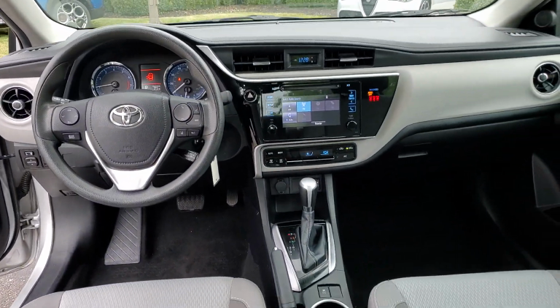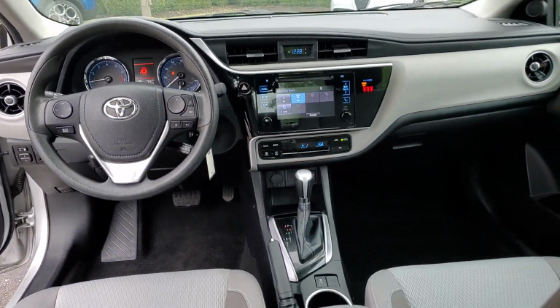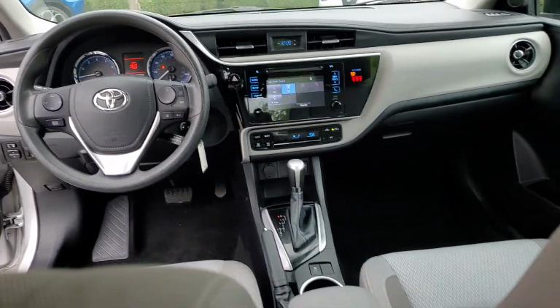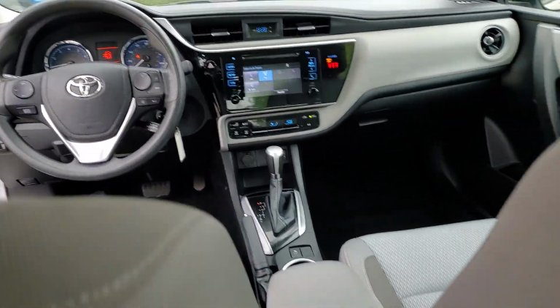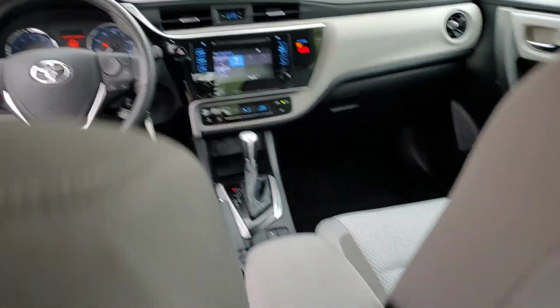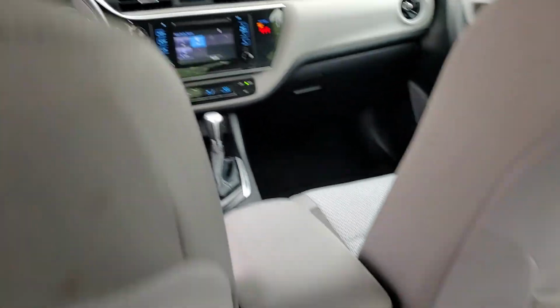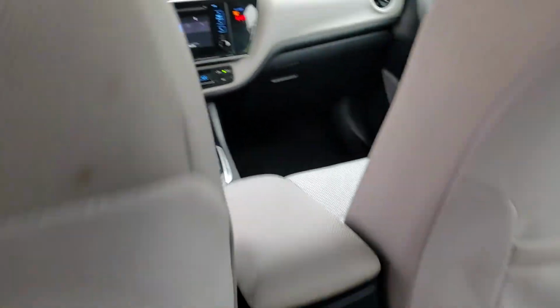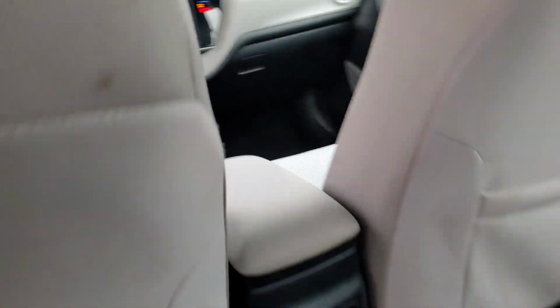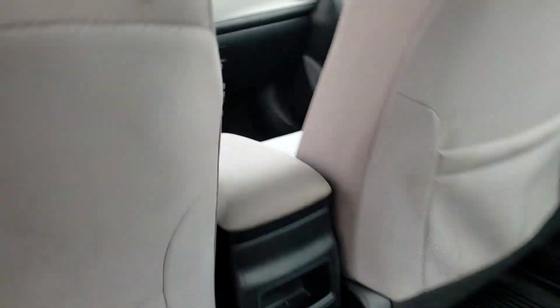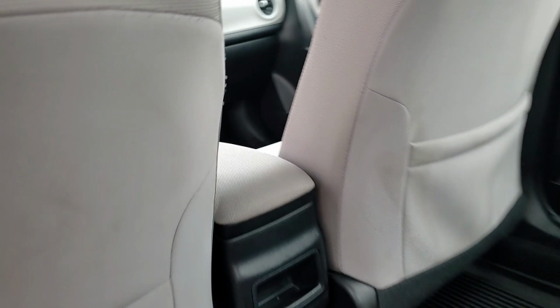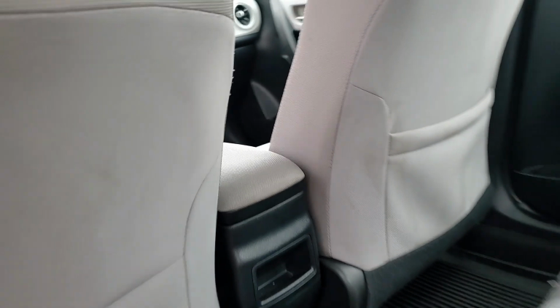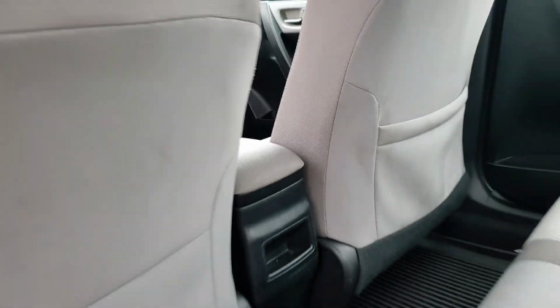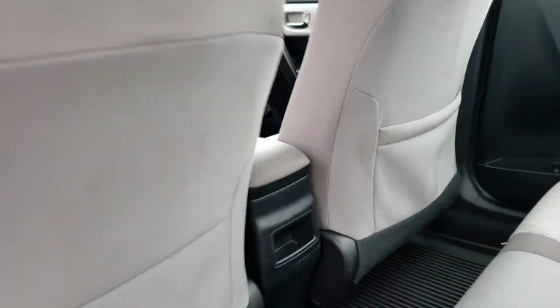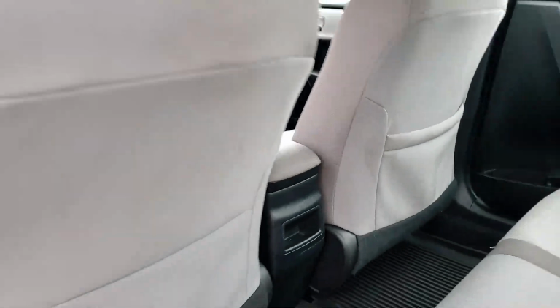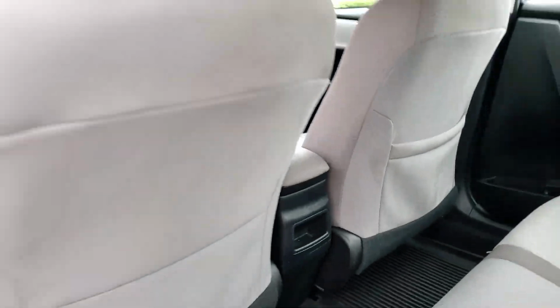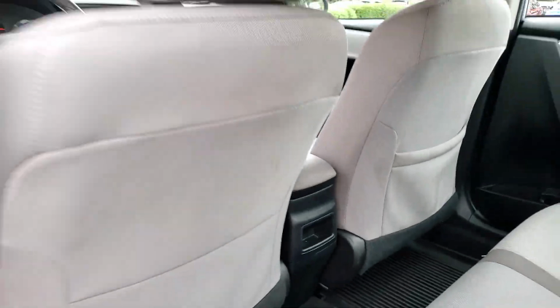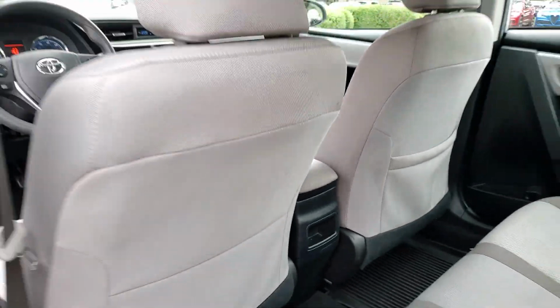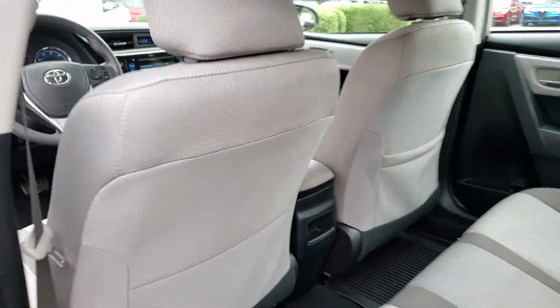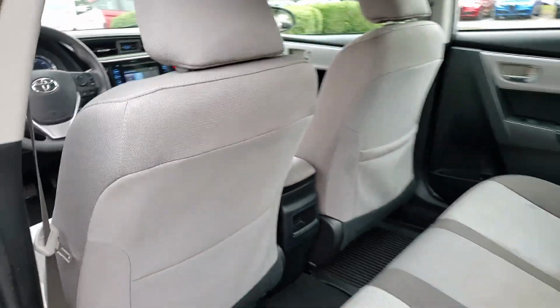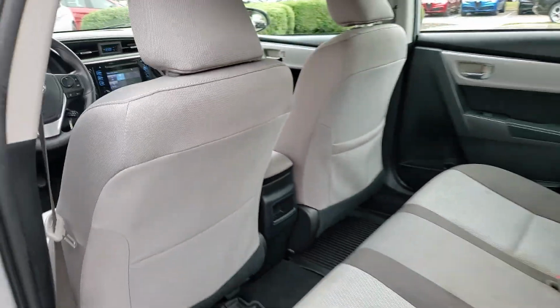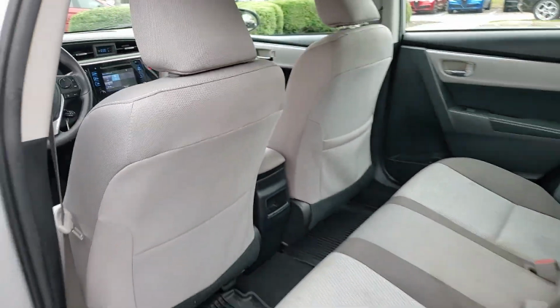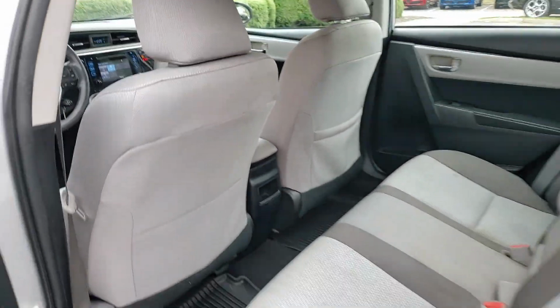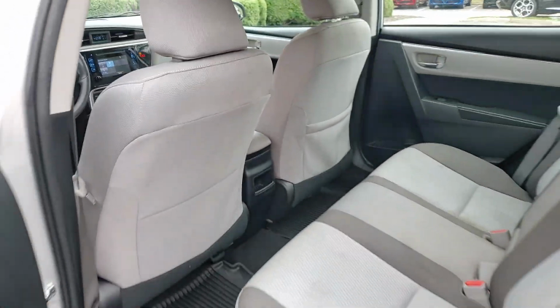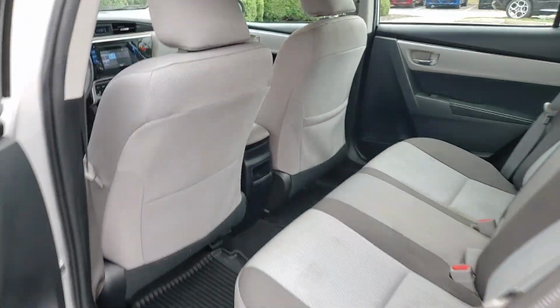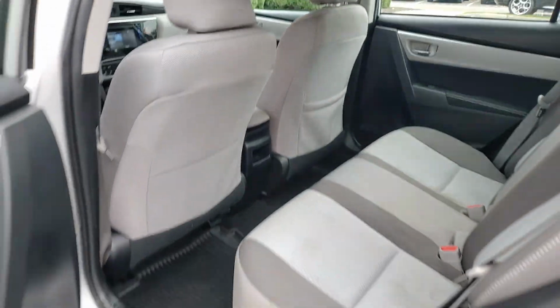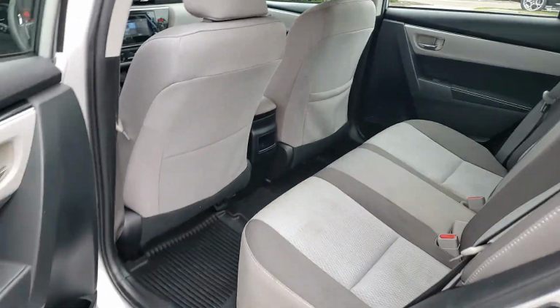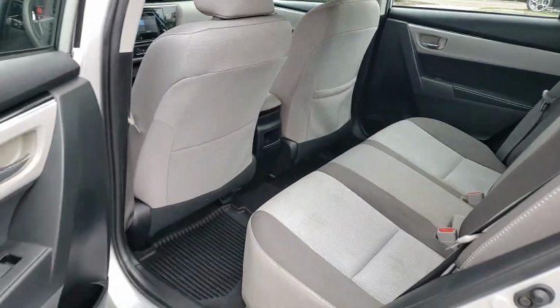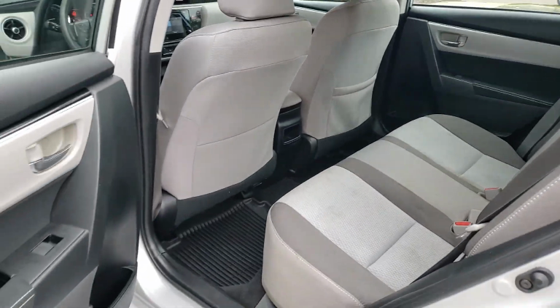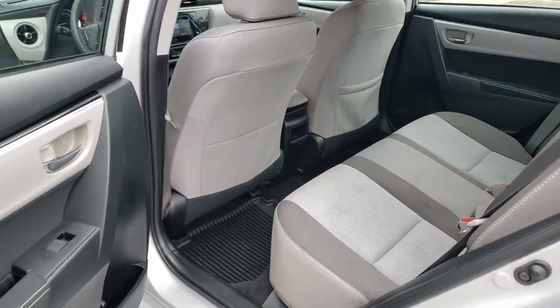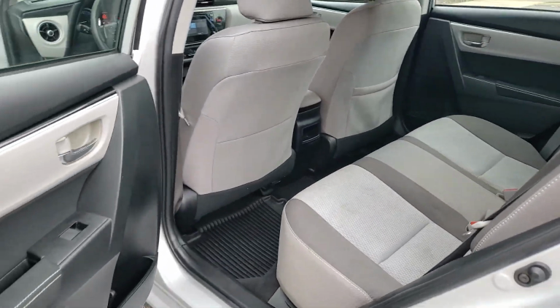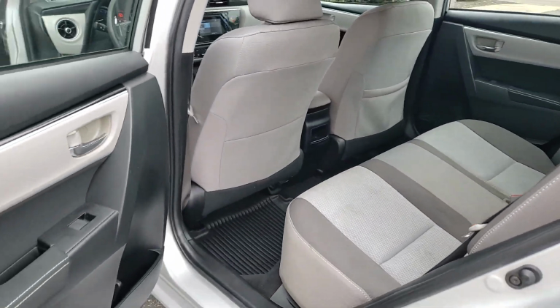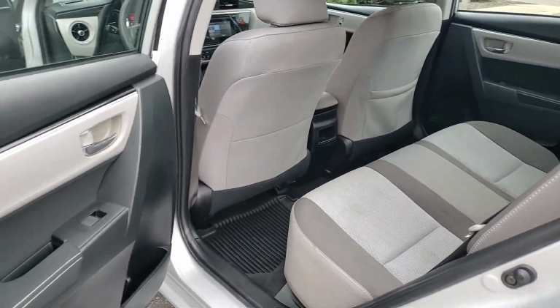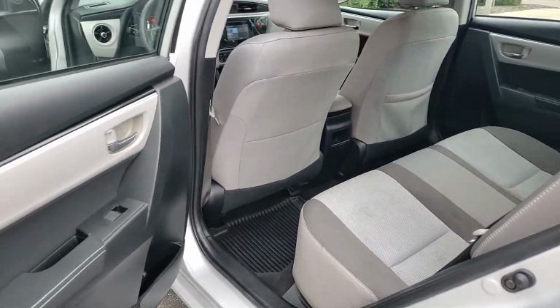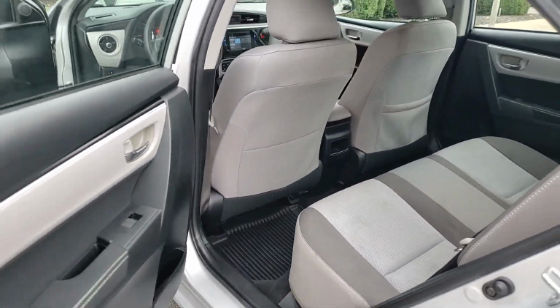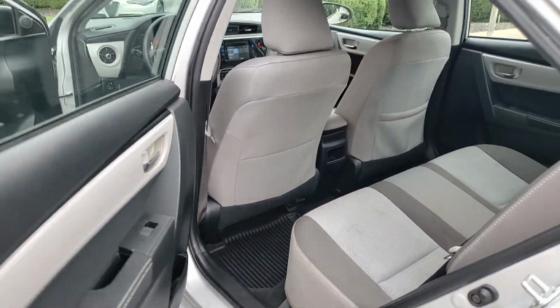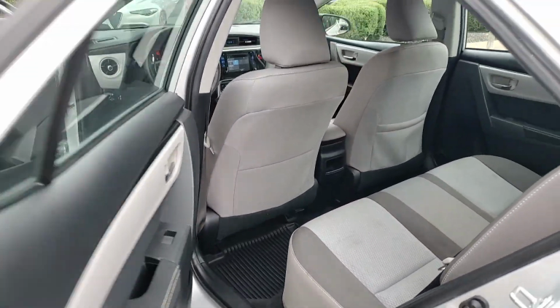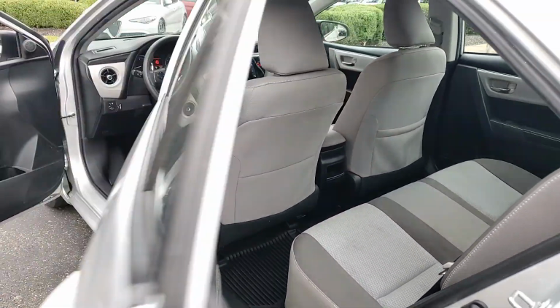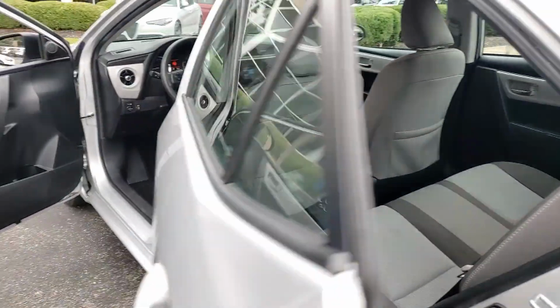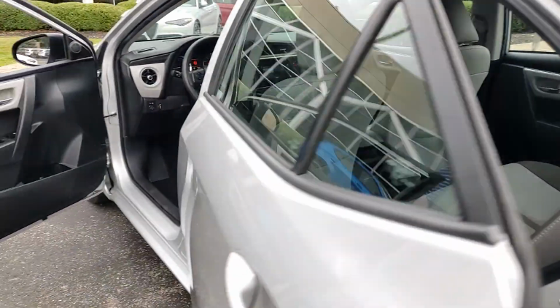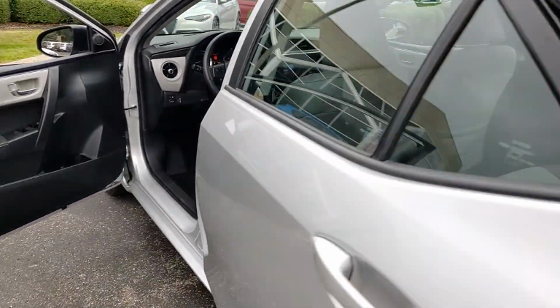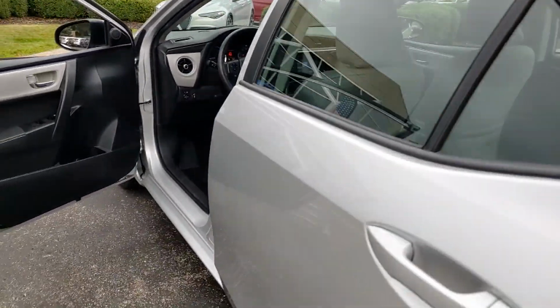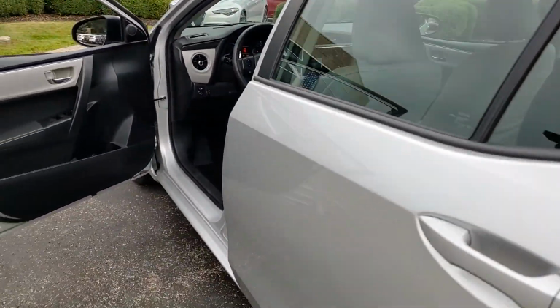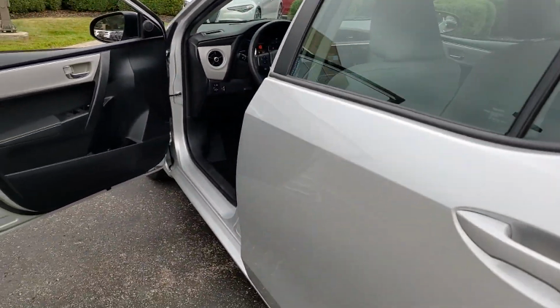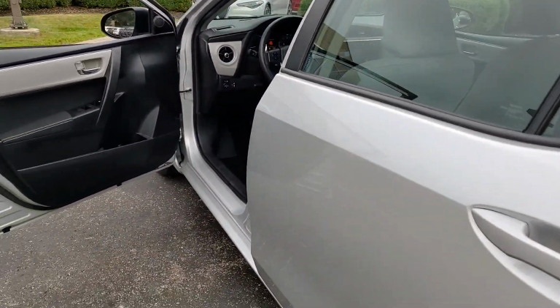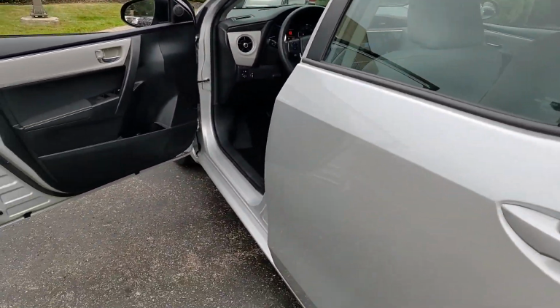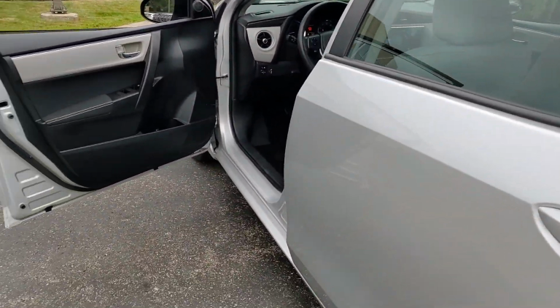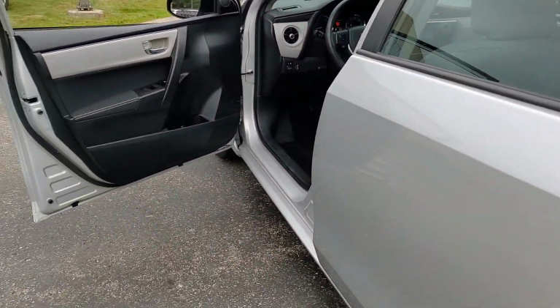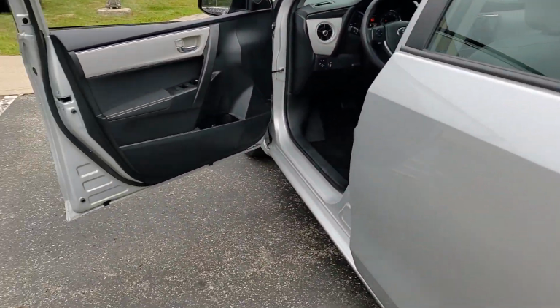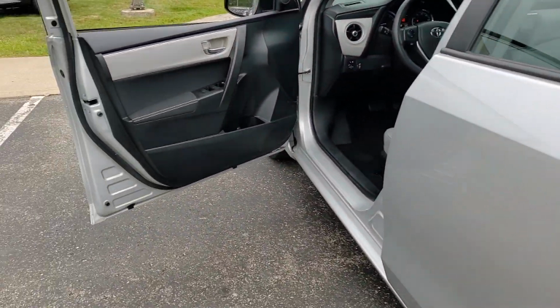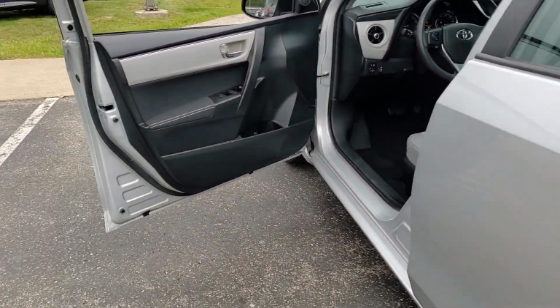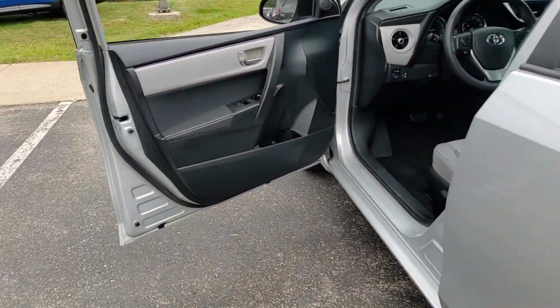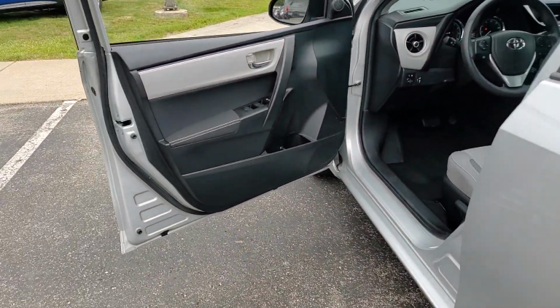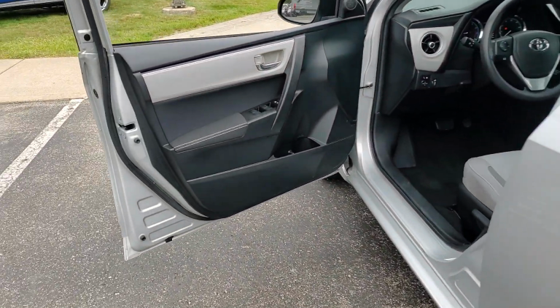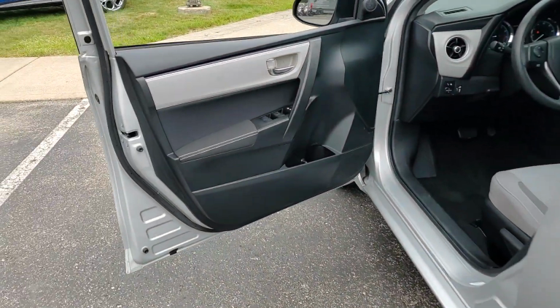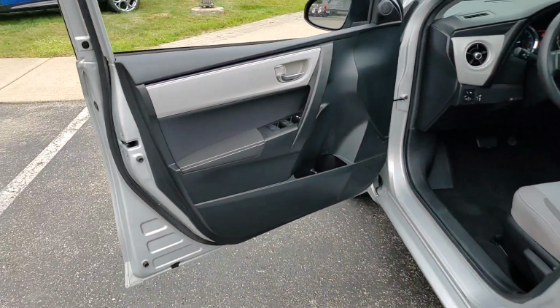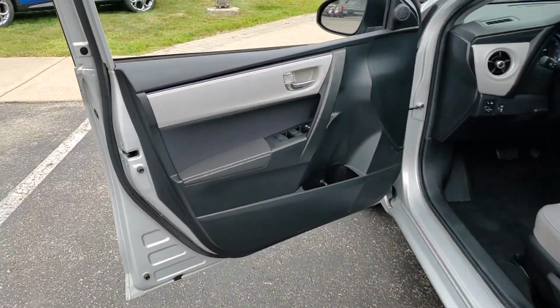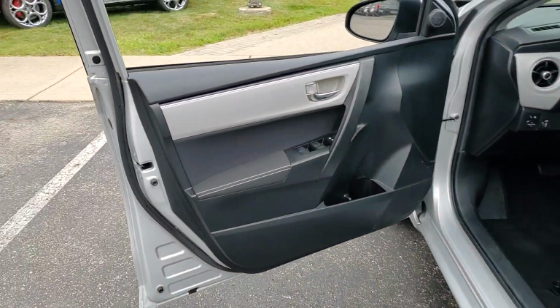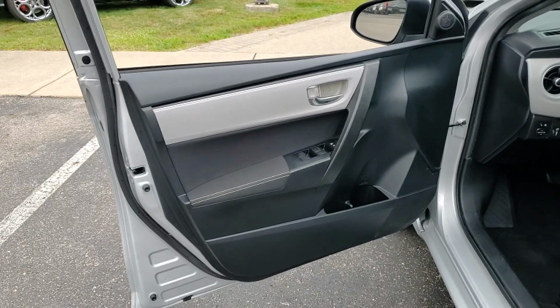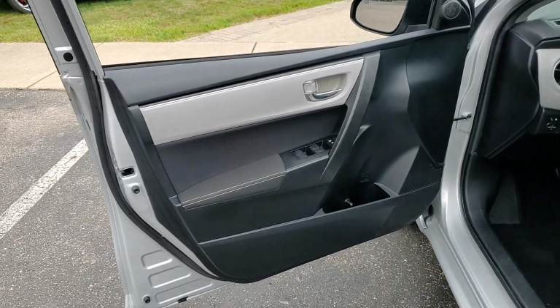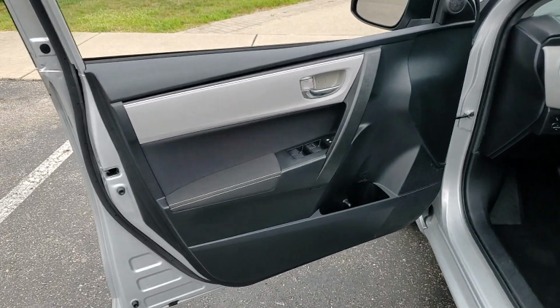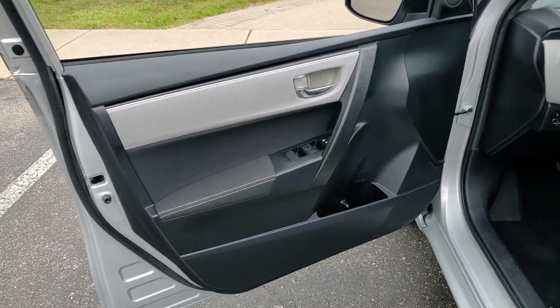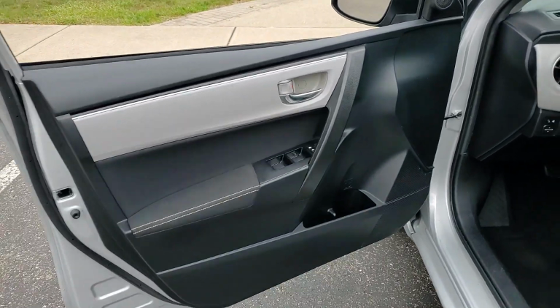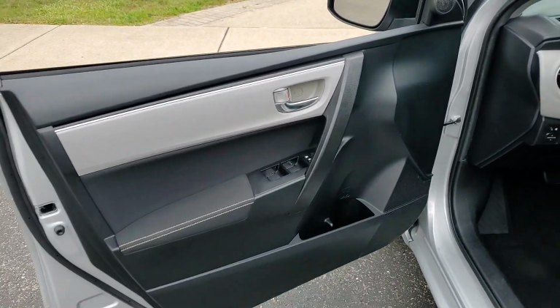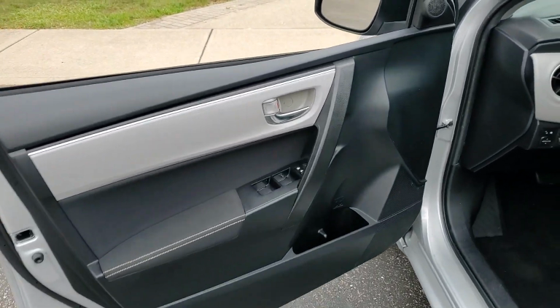Keyless entry, heated driver seat, backup camera, heated mirrors, alarm, electronic stability control.